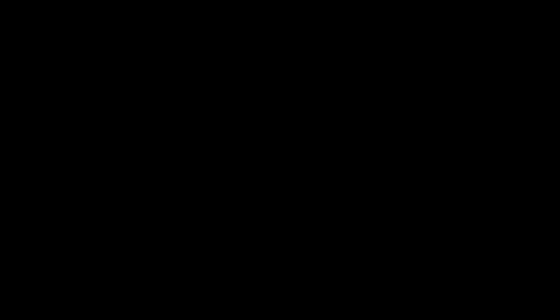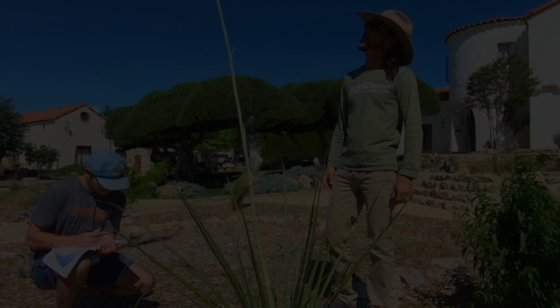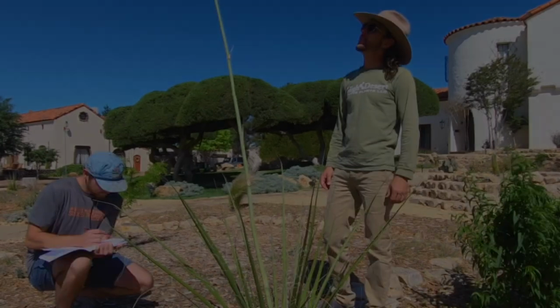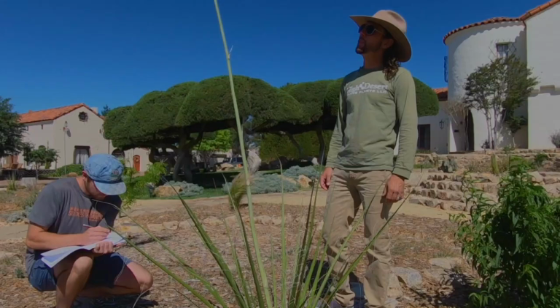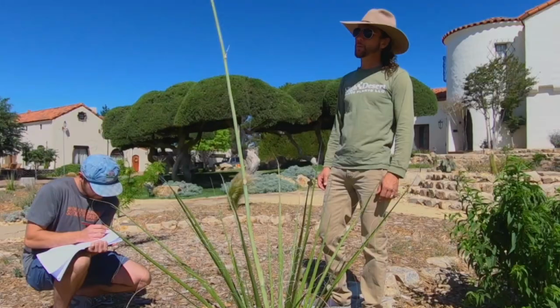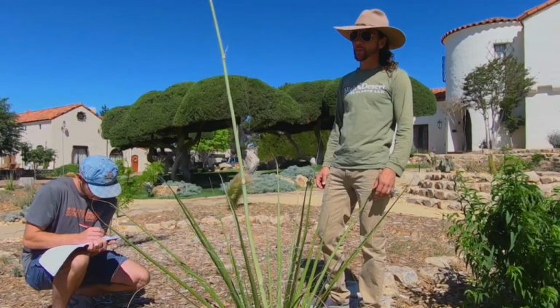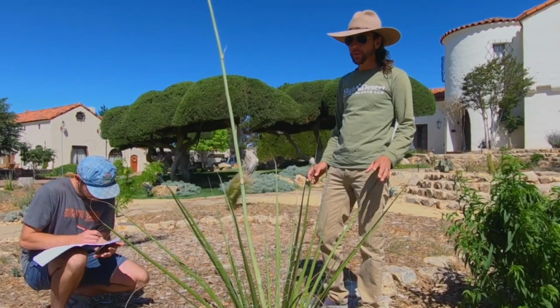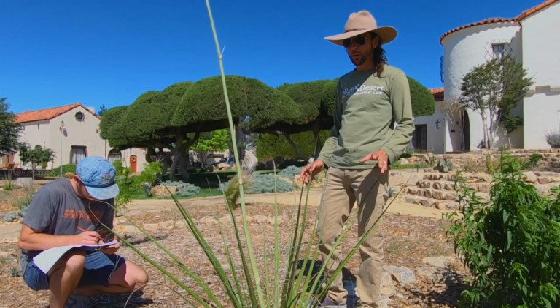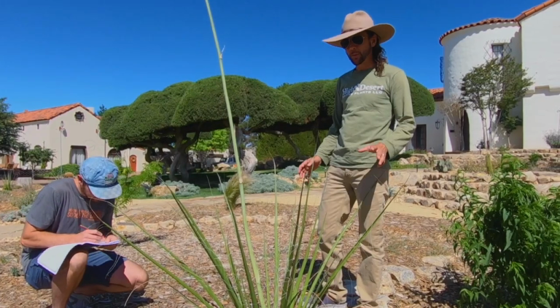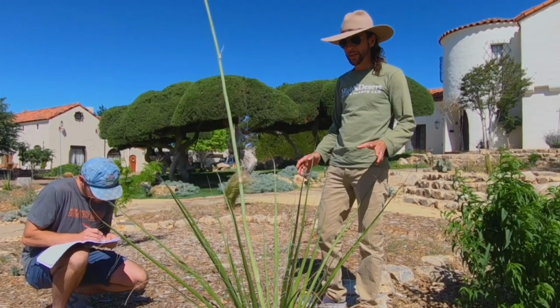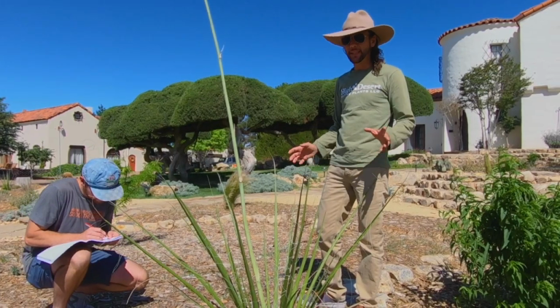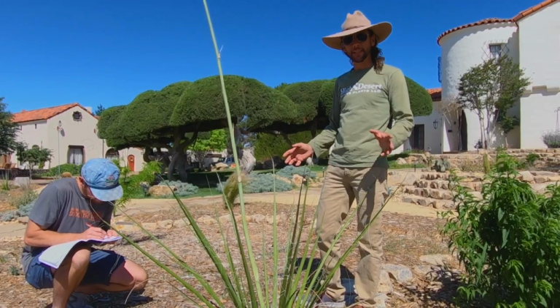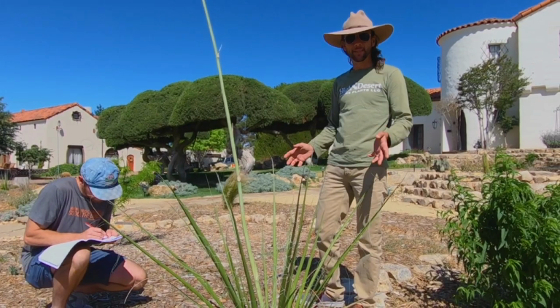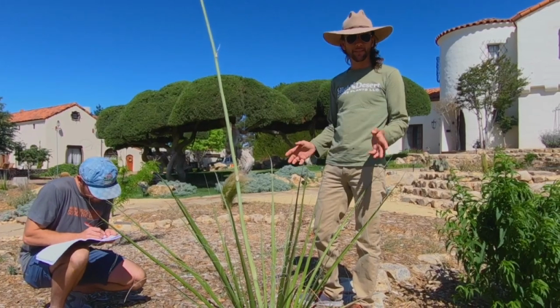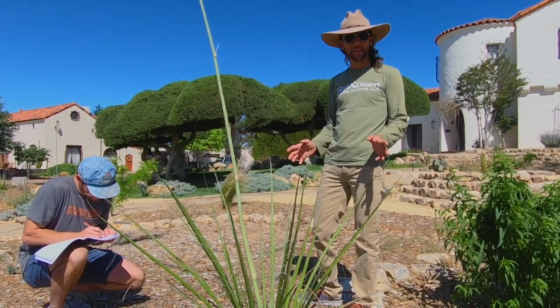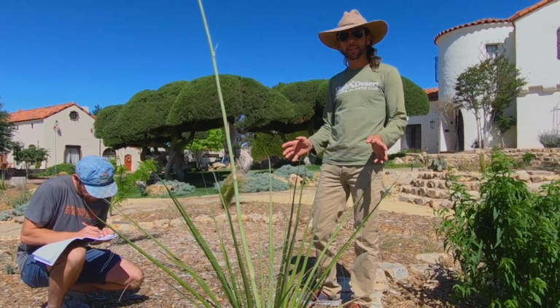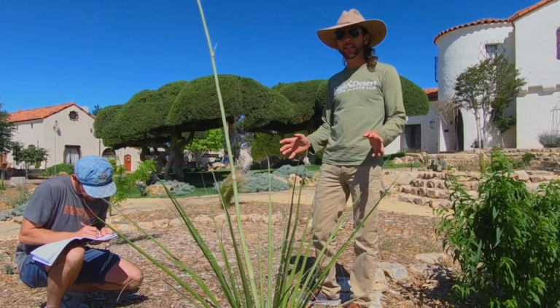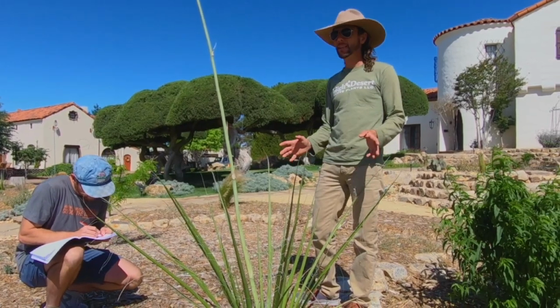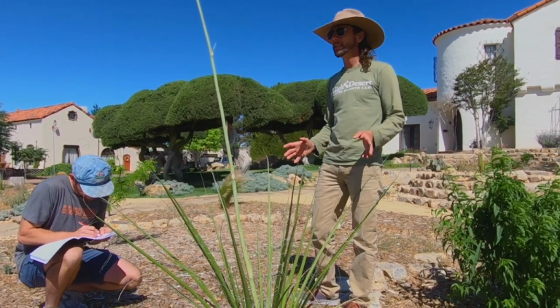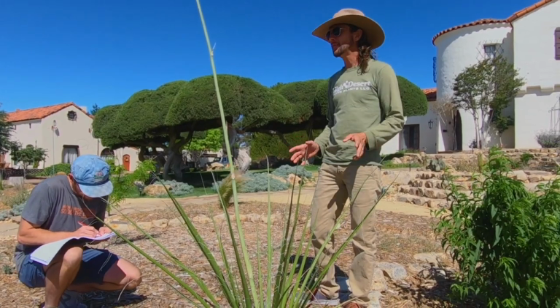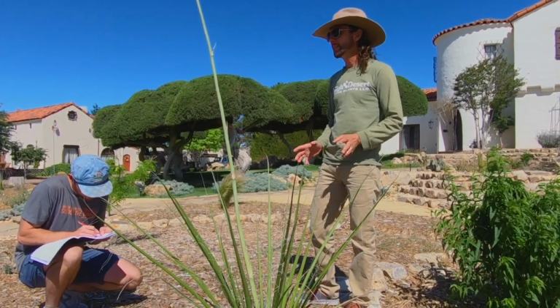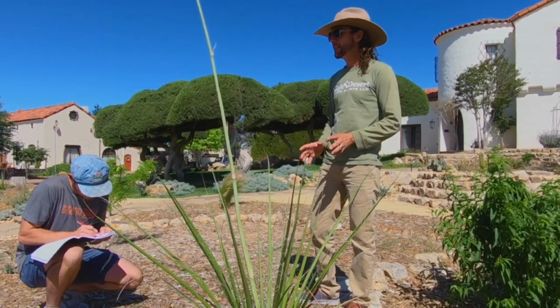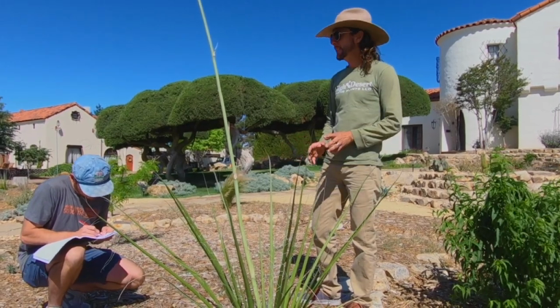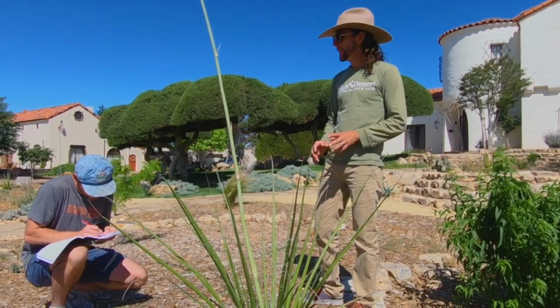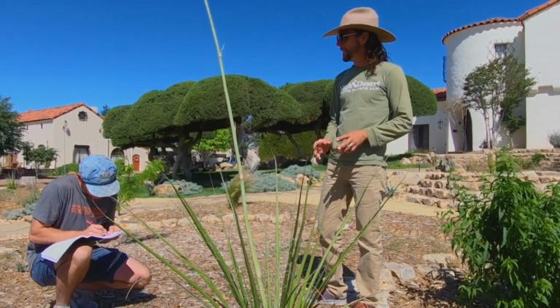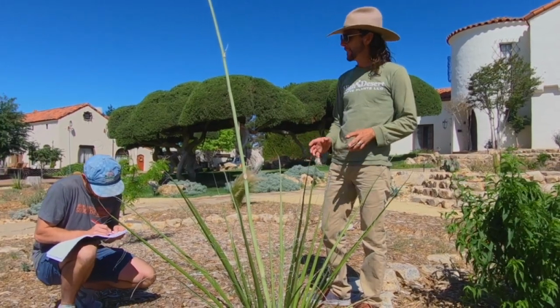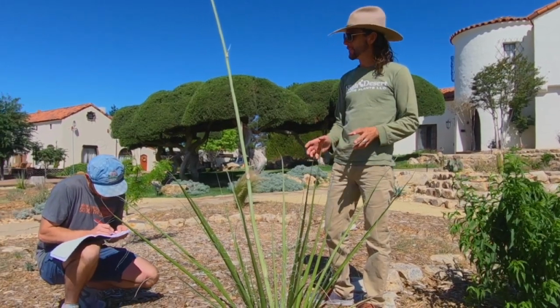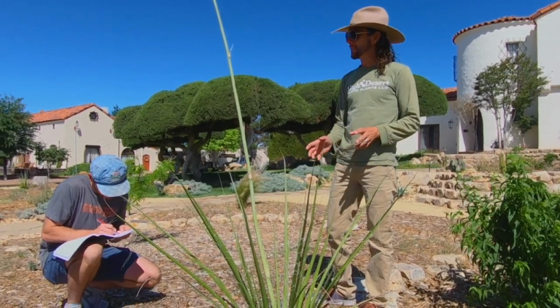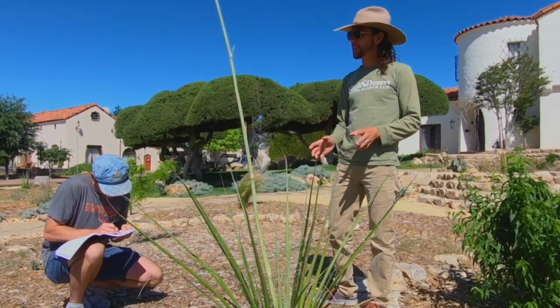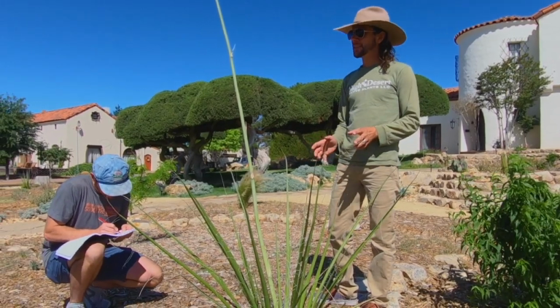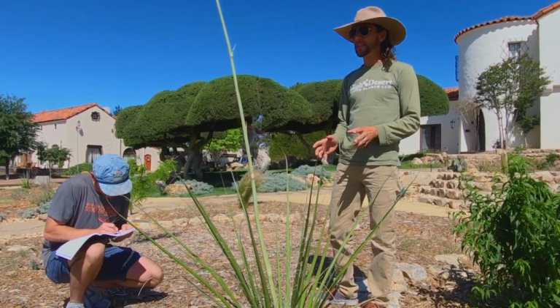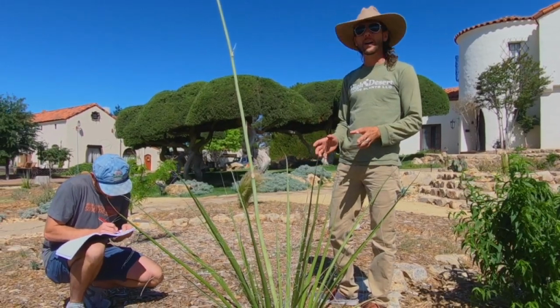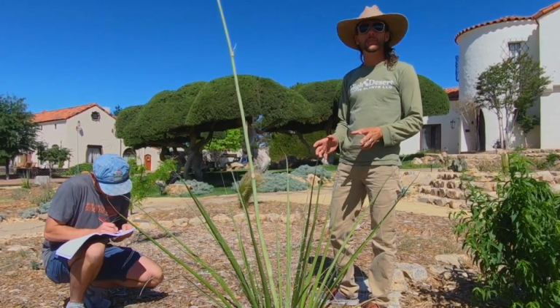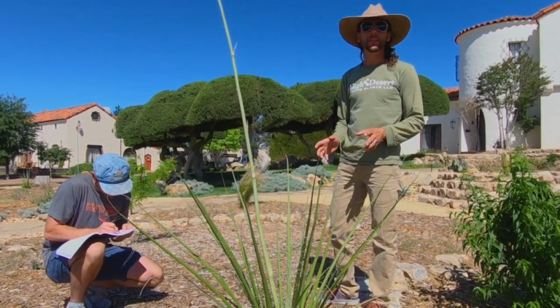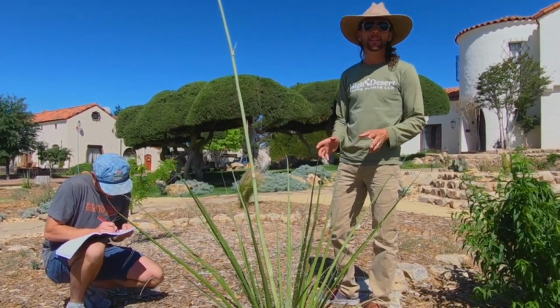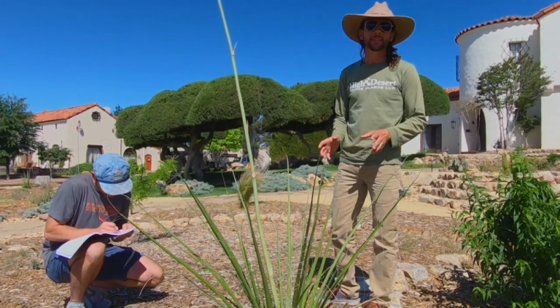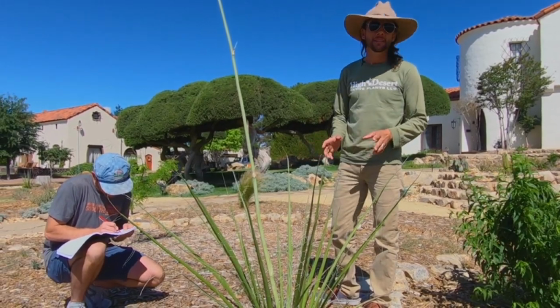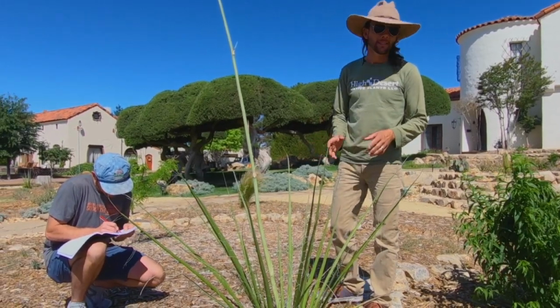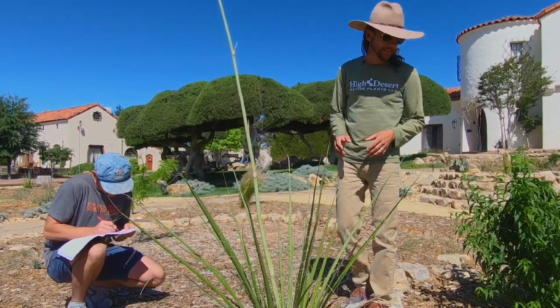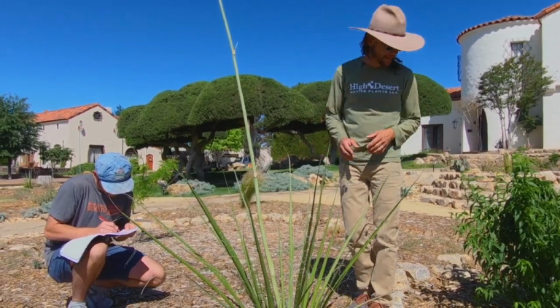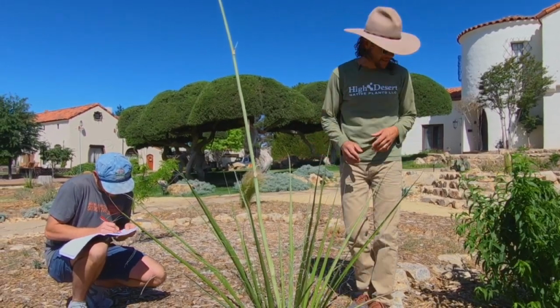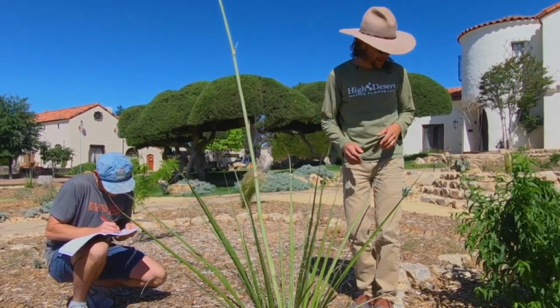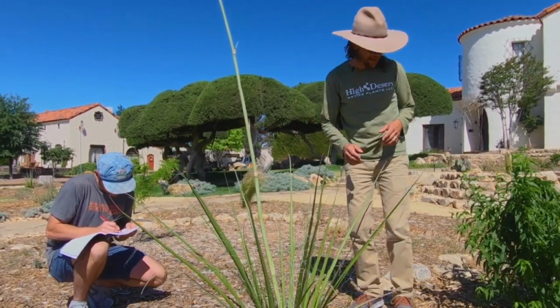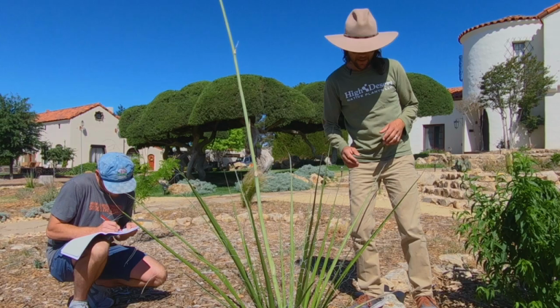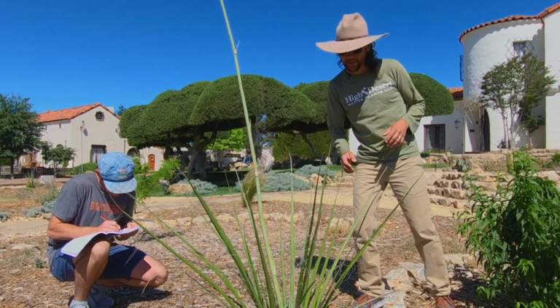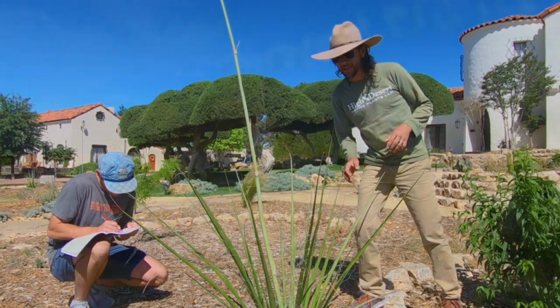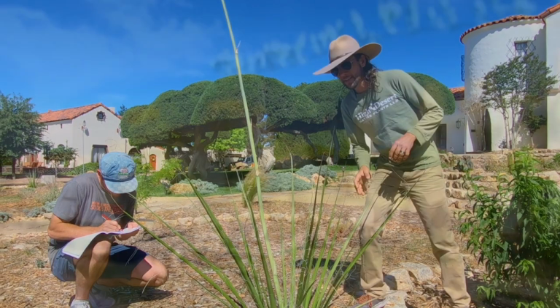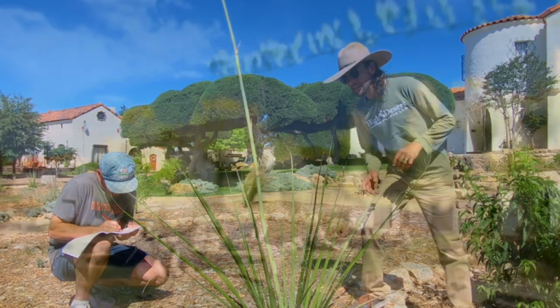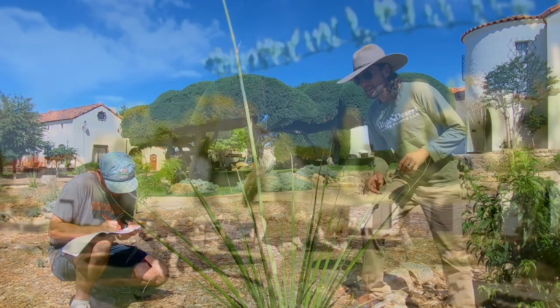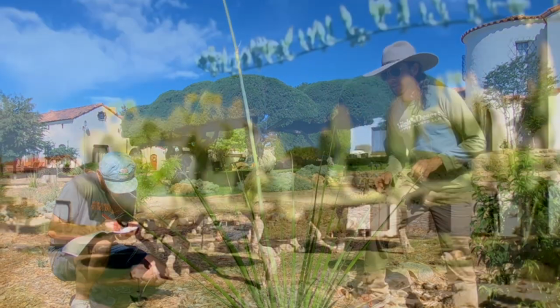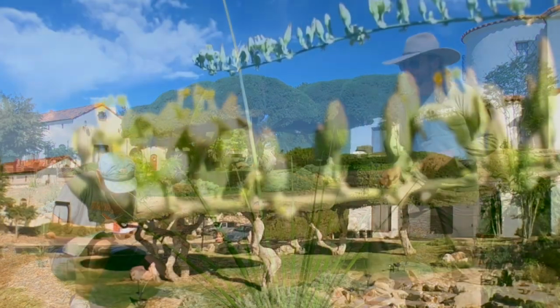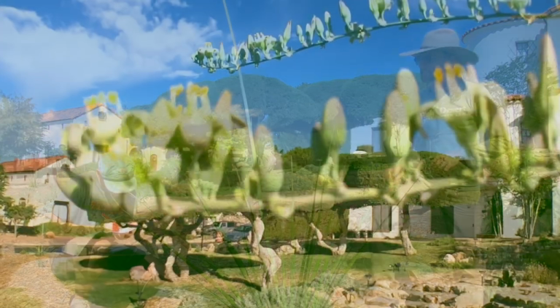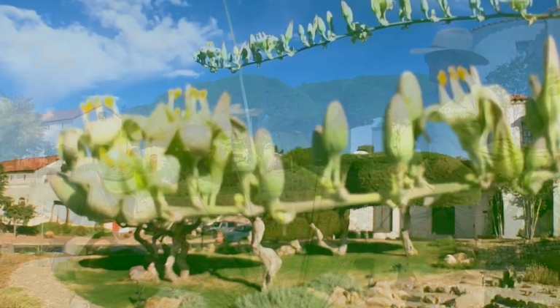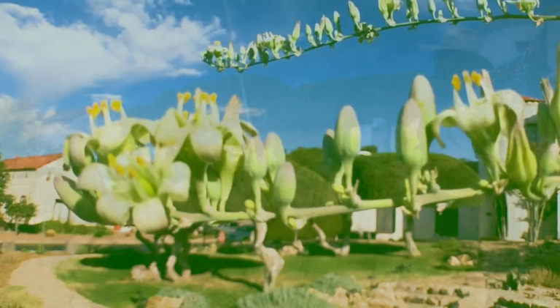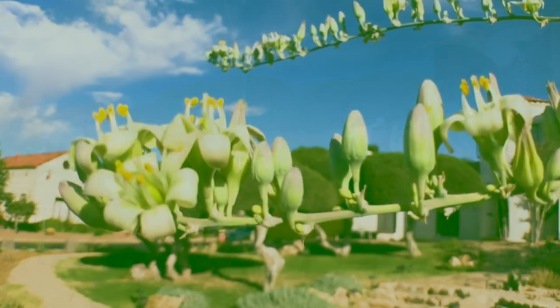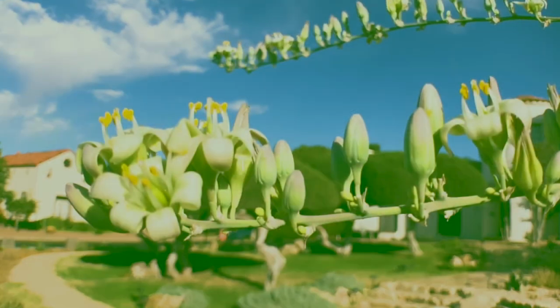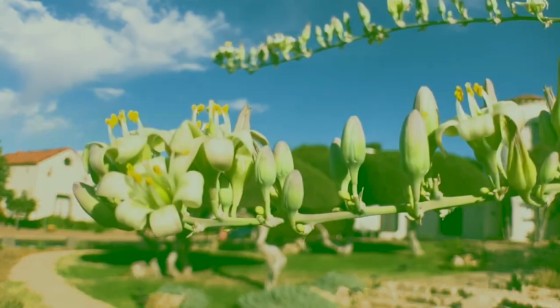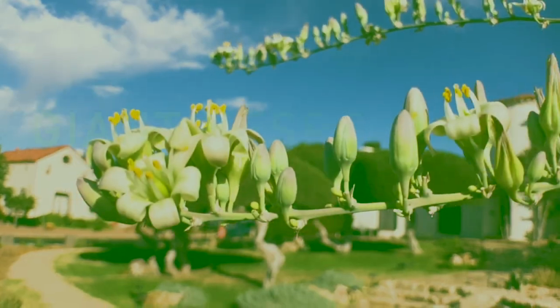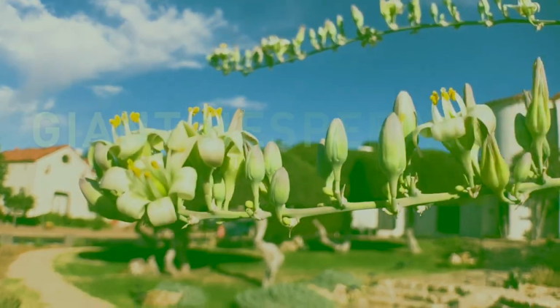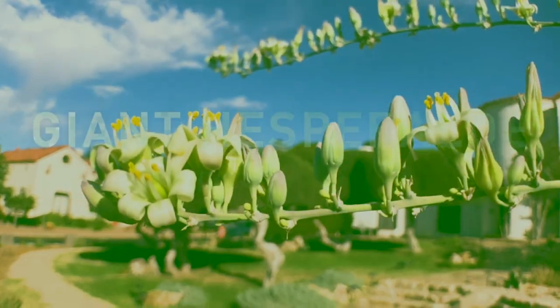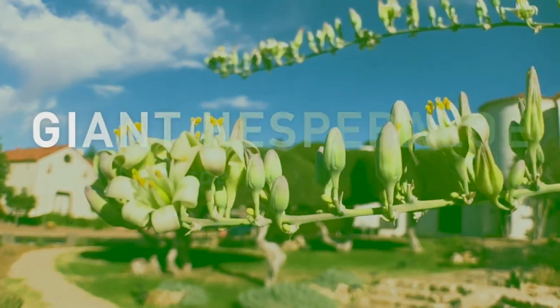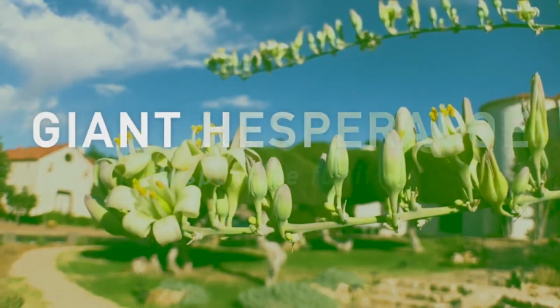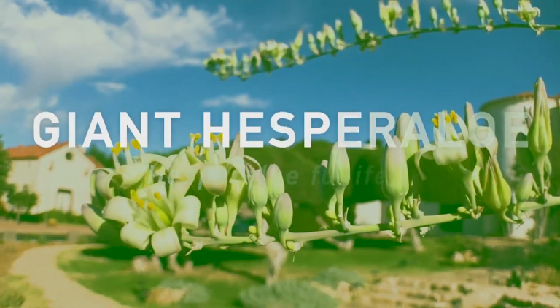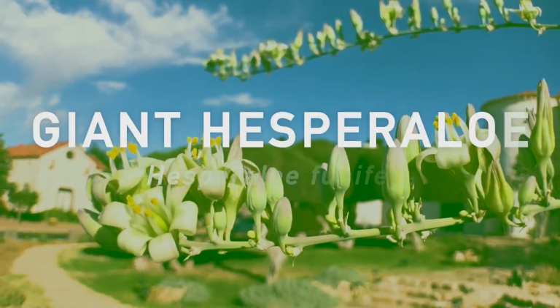This is a really cool plant. It's not a cactus, it's not an agave, and it's not a yucca. It is a Hesperallo.